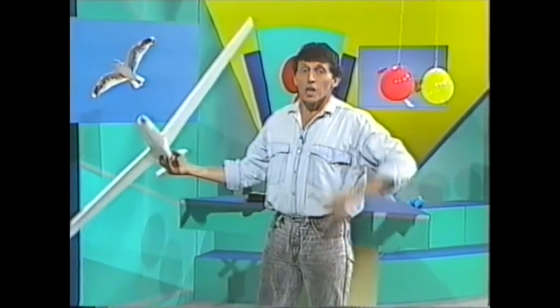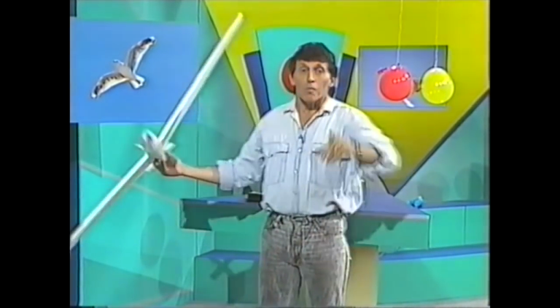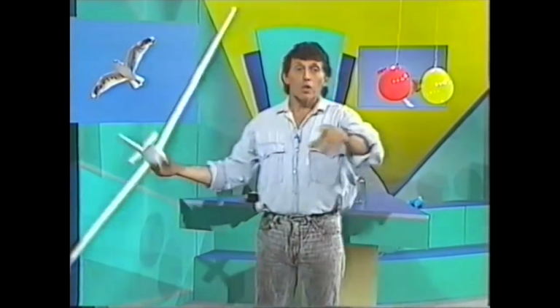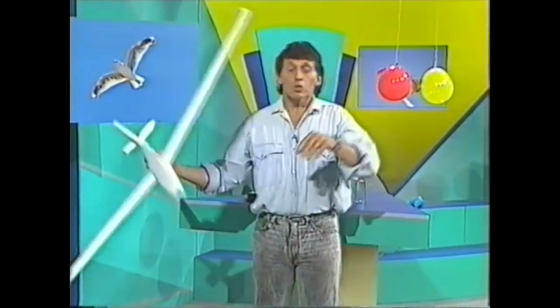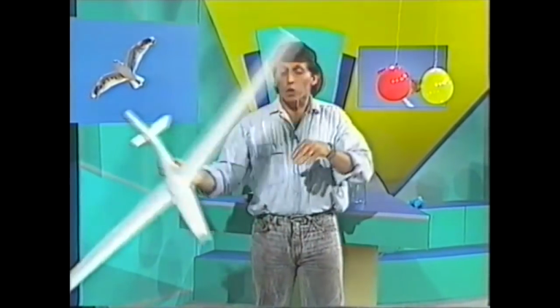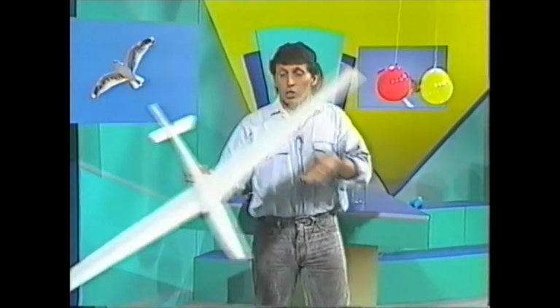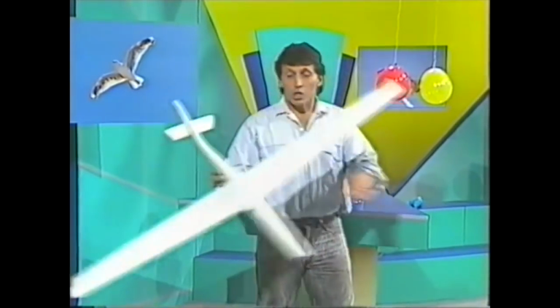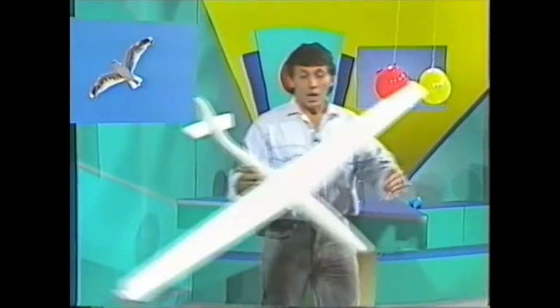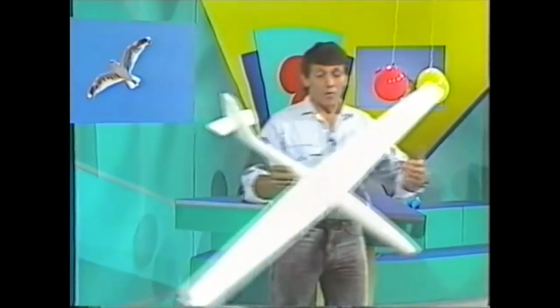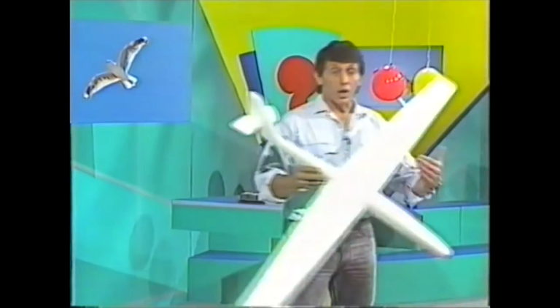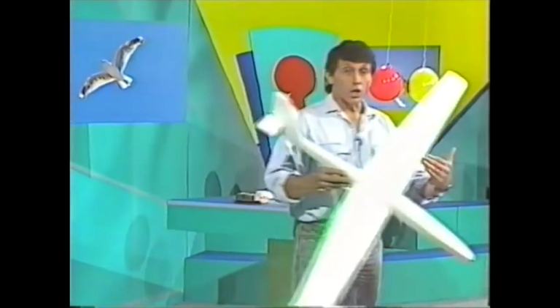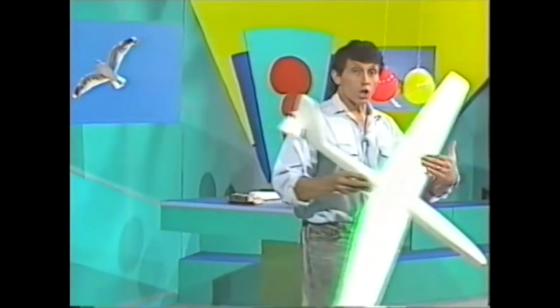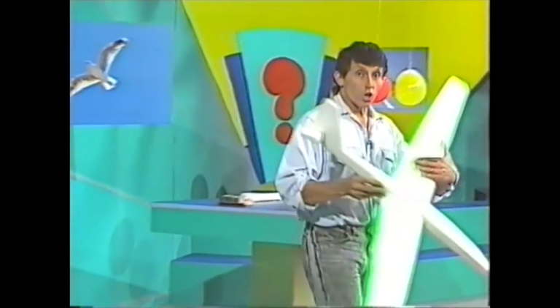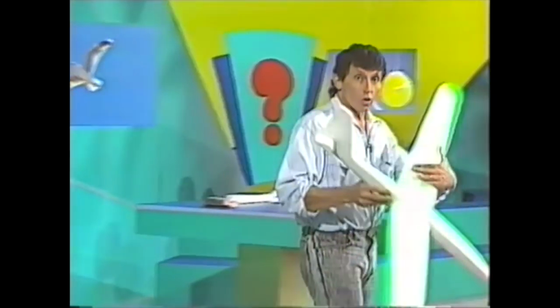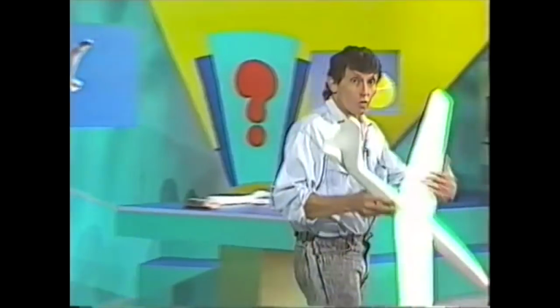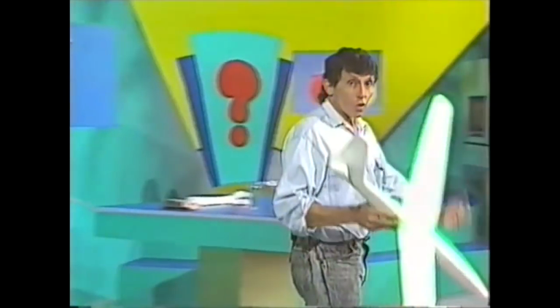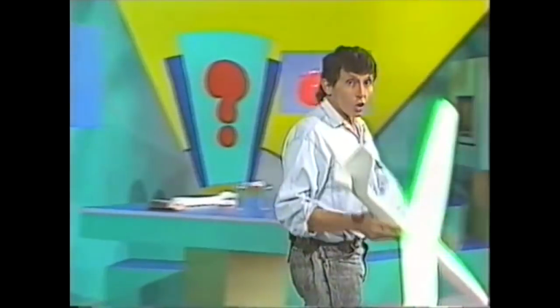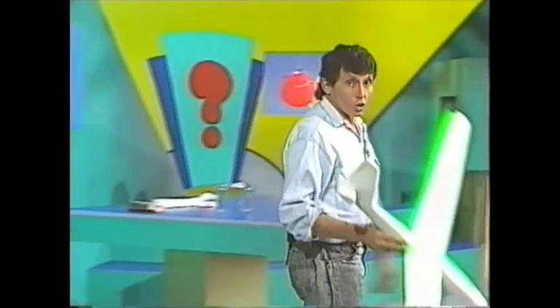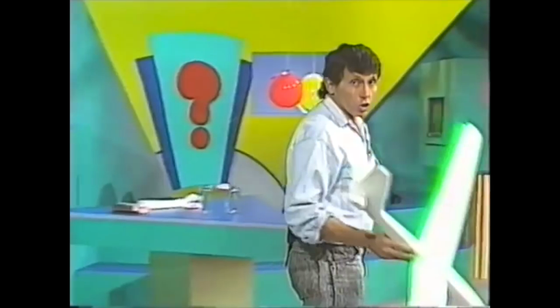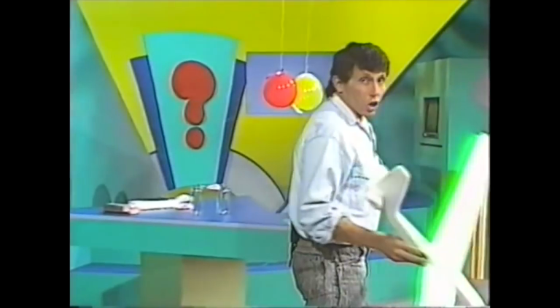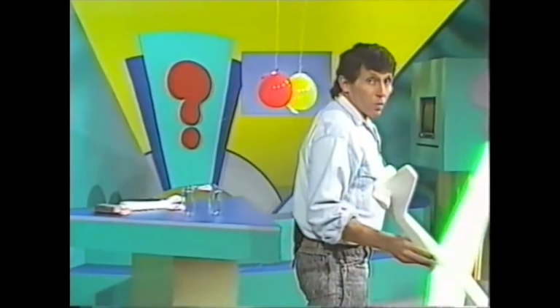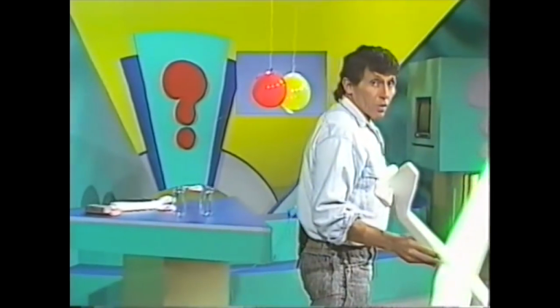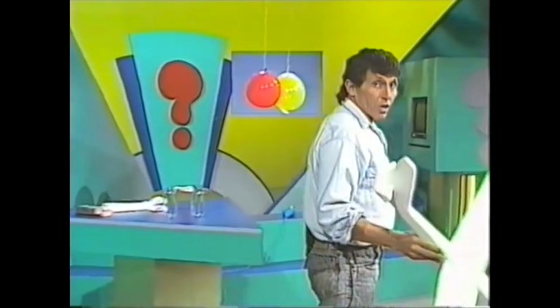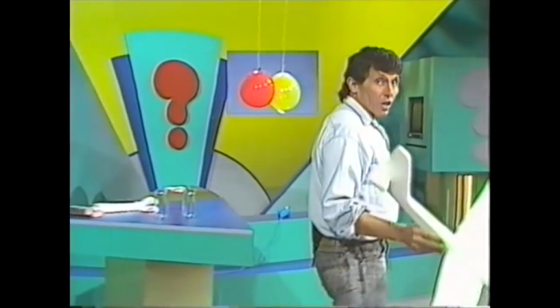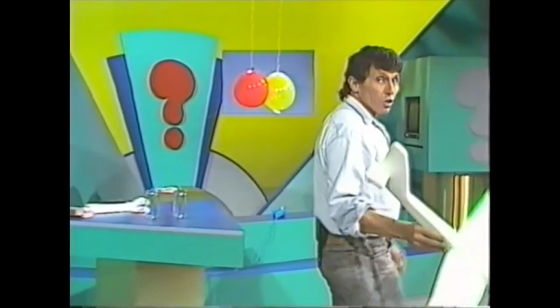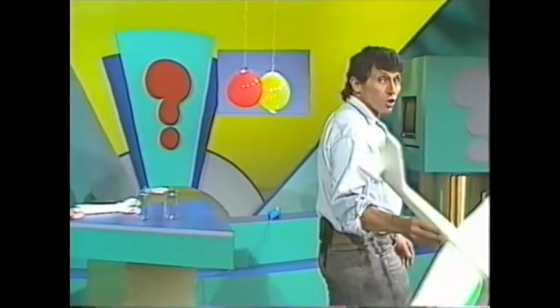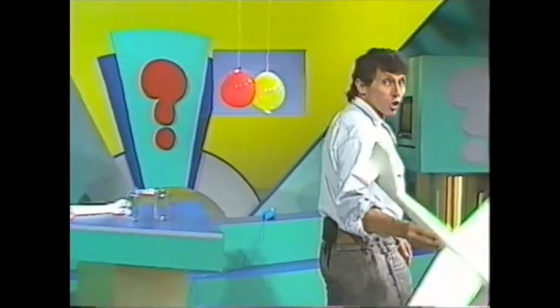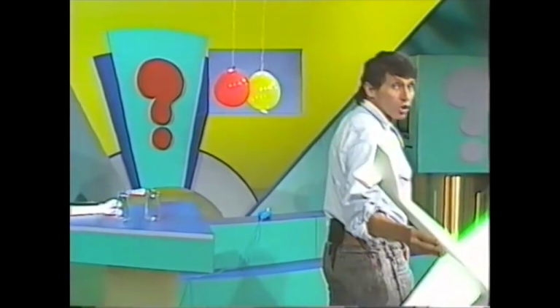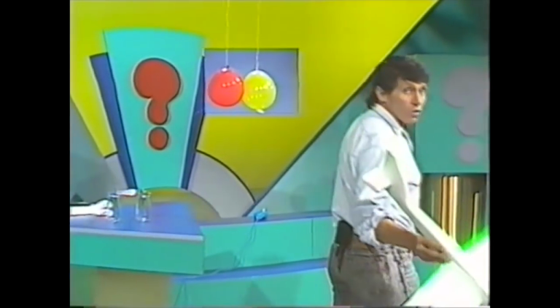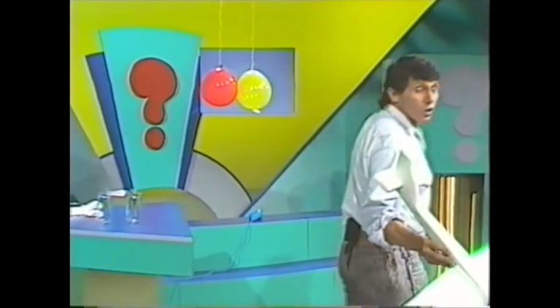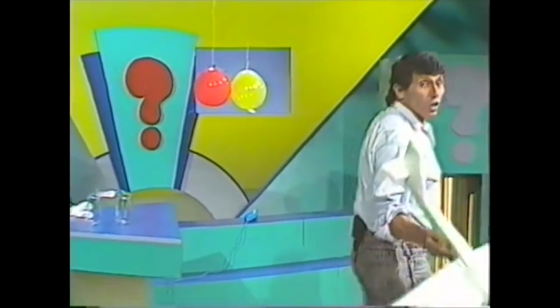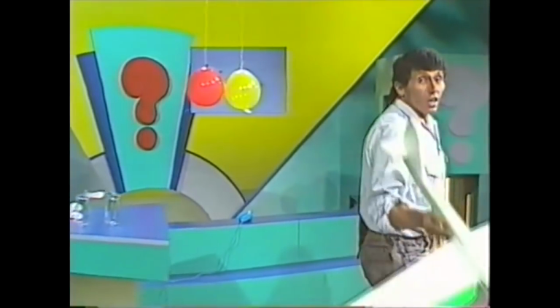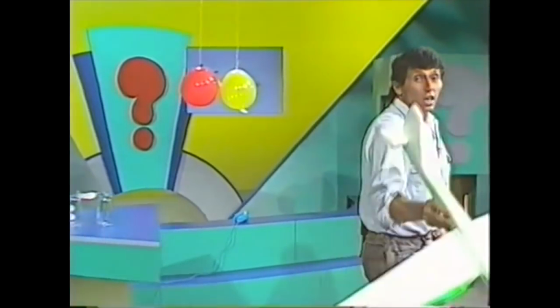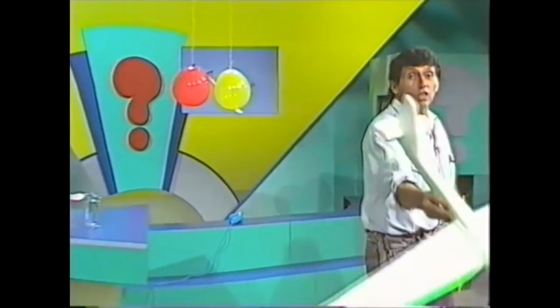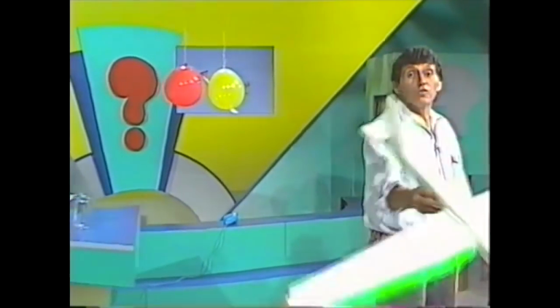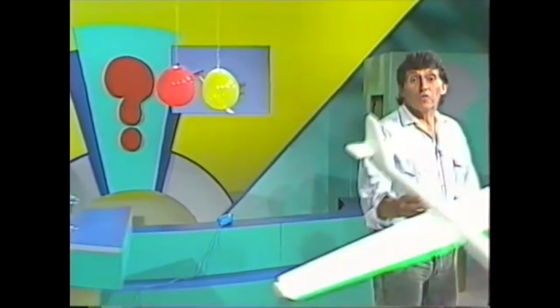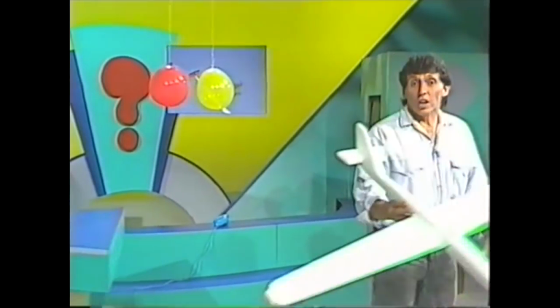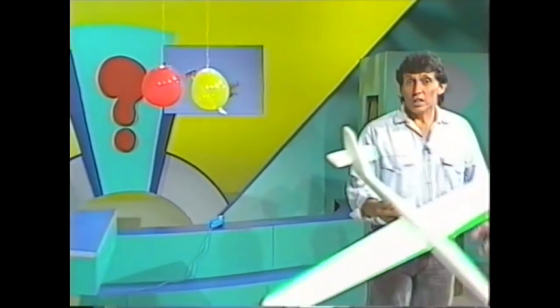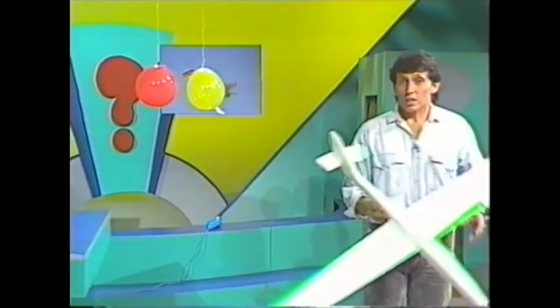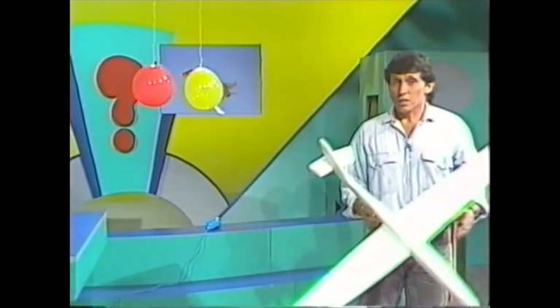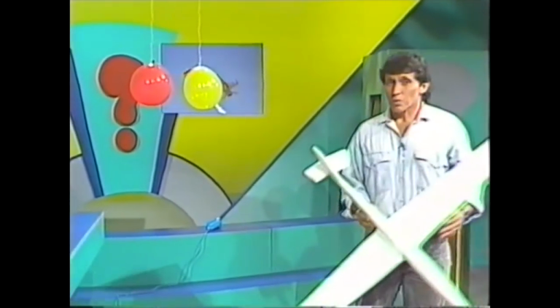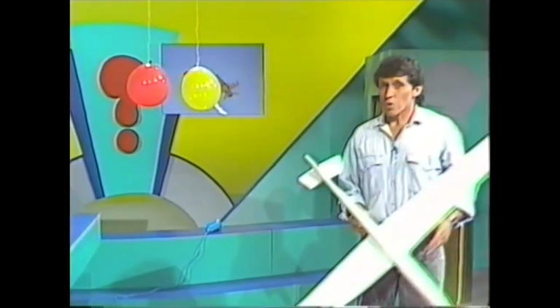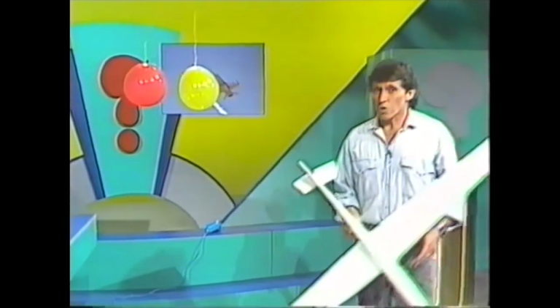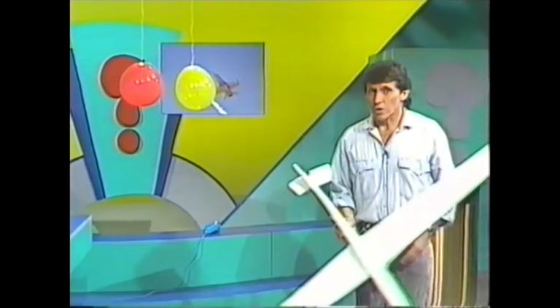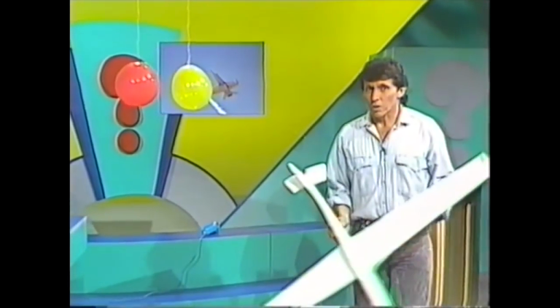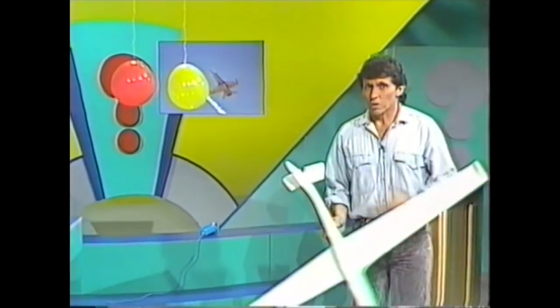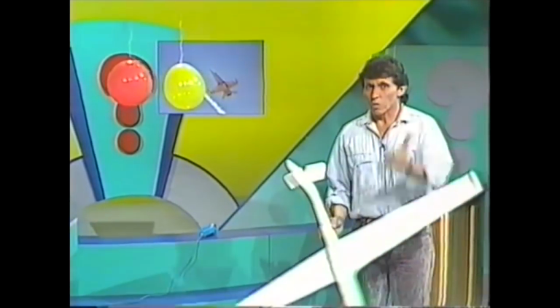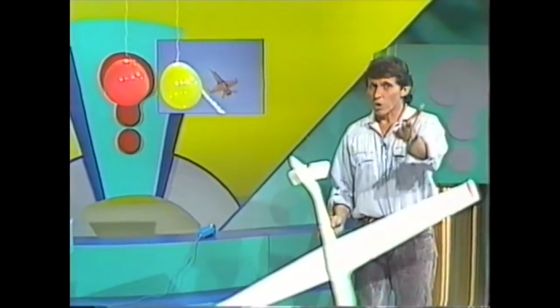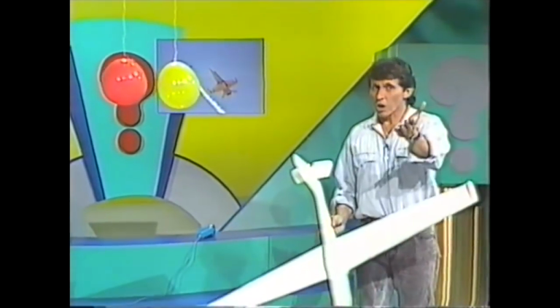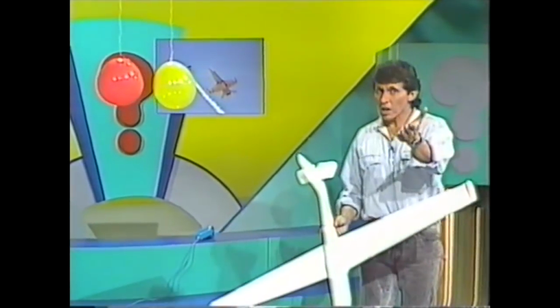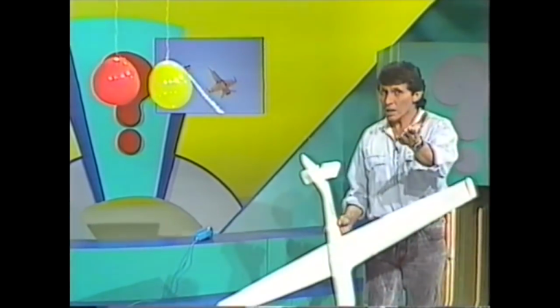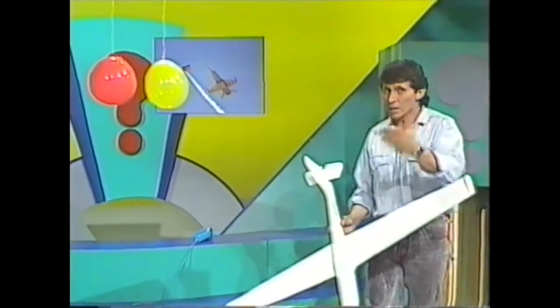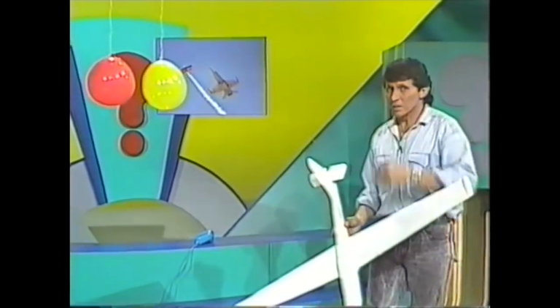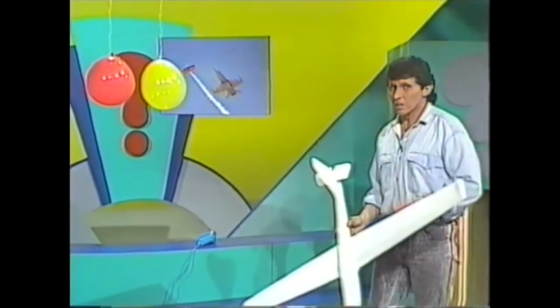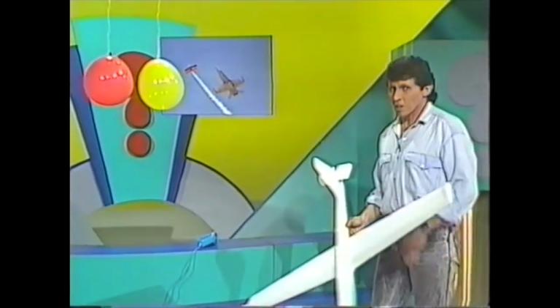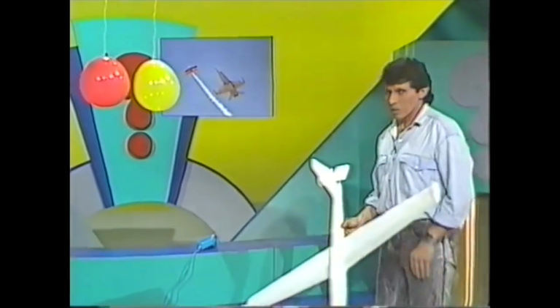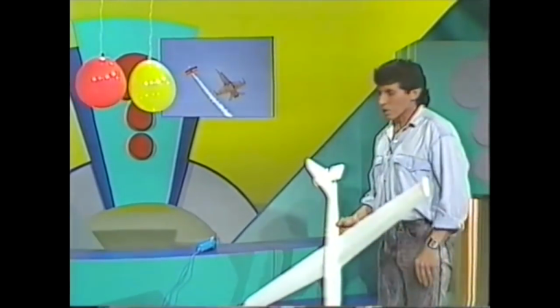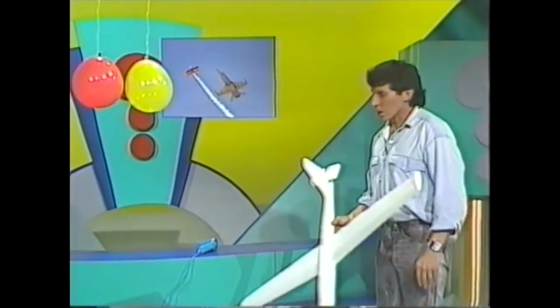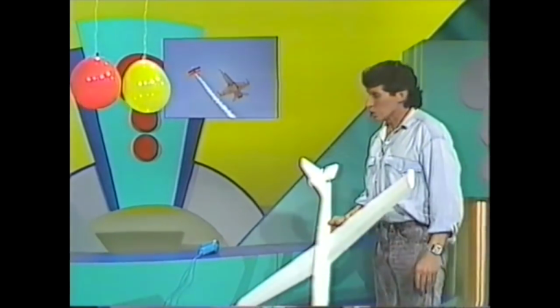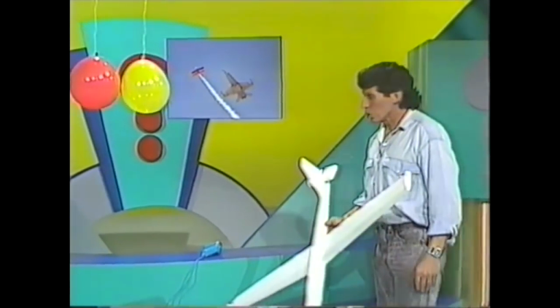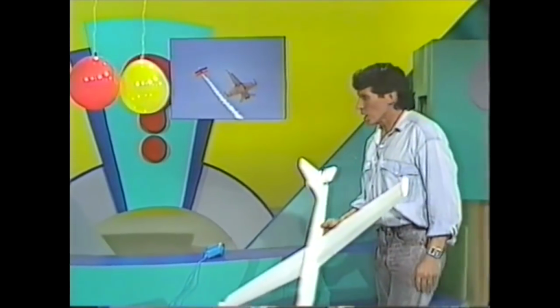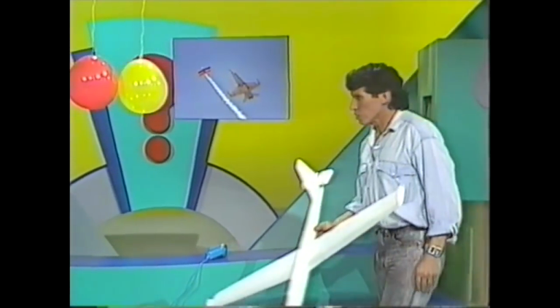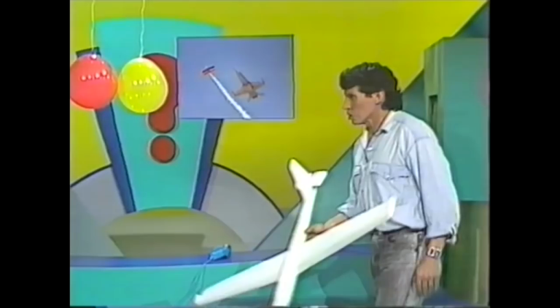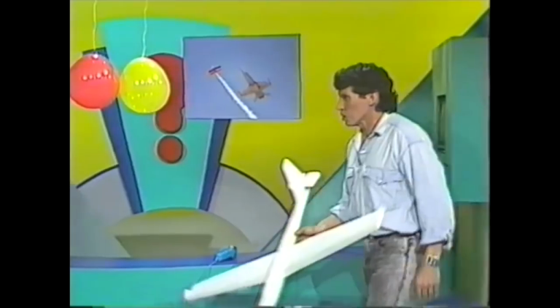Most wings have a curve on top, and this curve is vitally important. Why? I'm glad you asked.